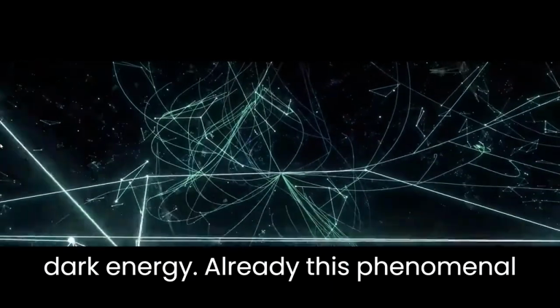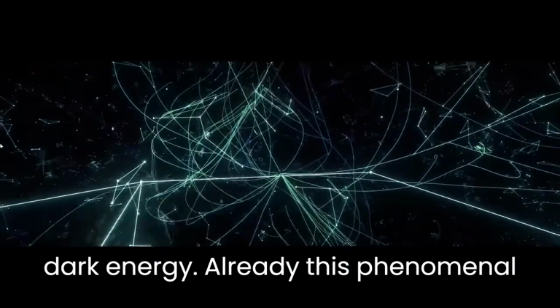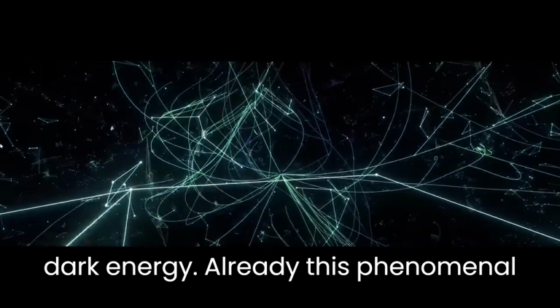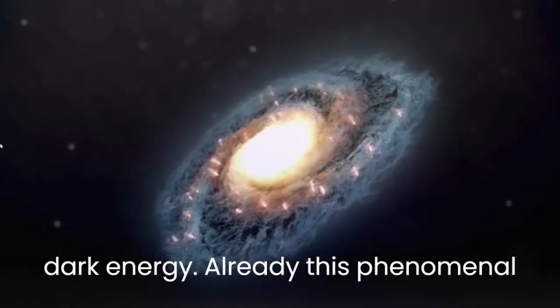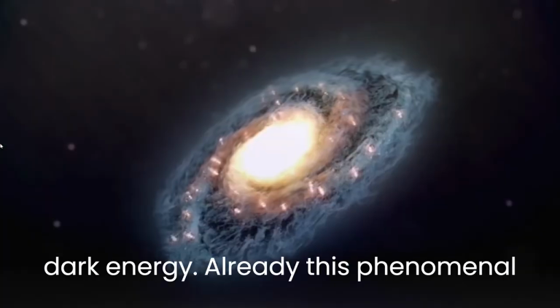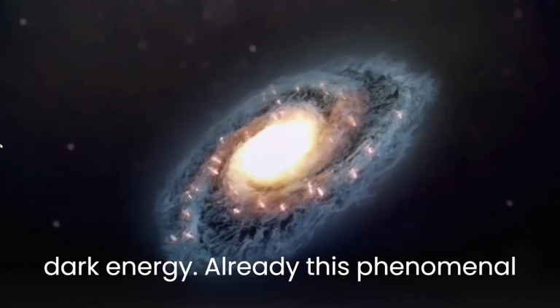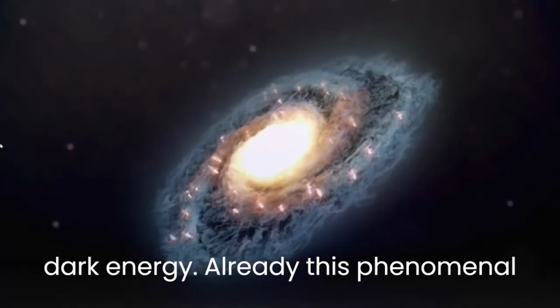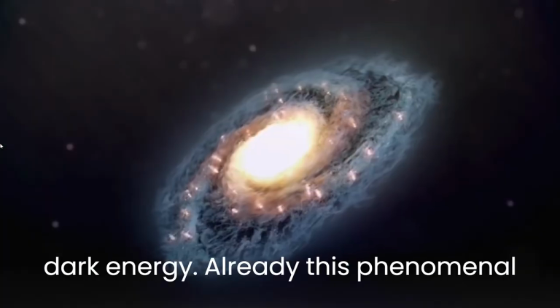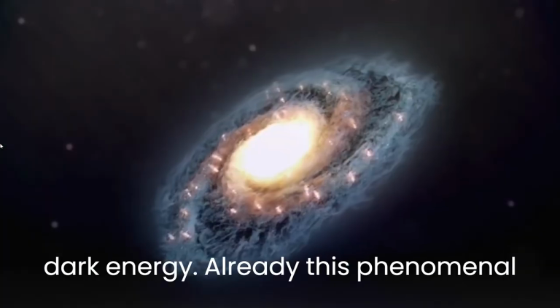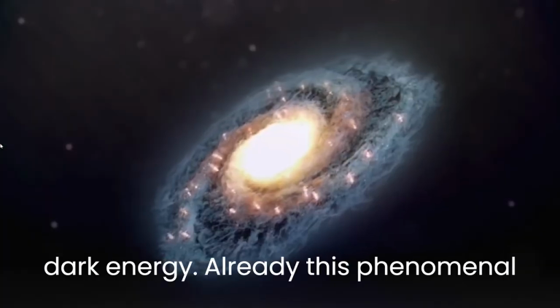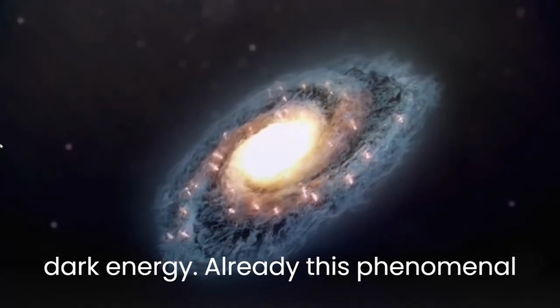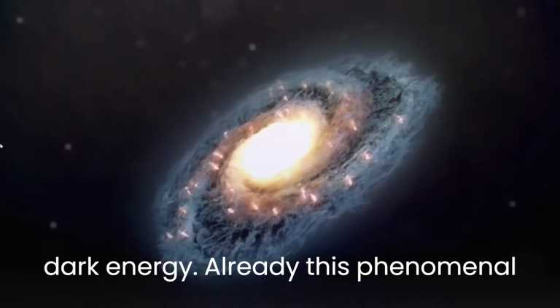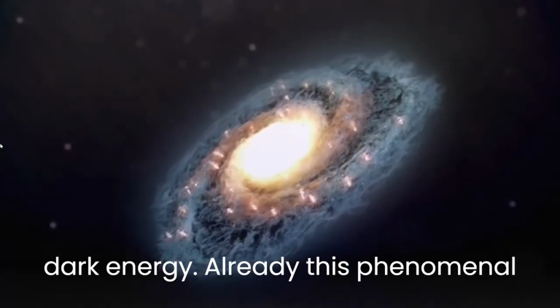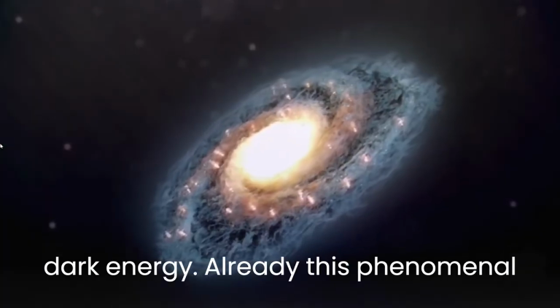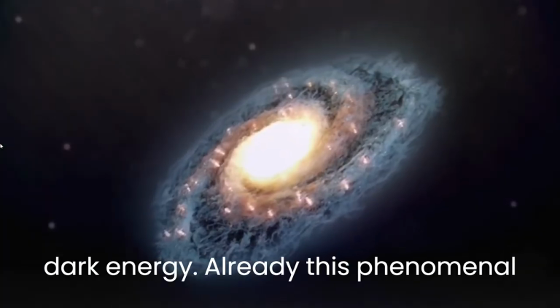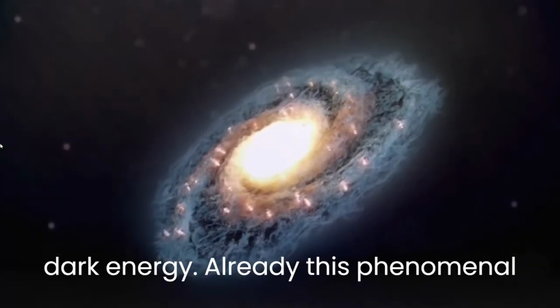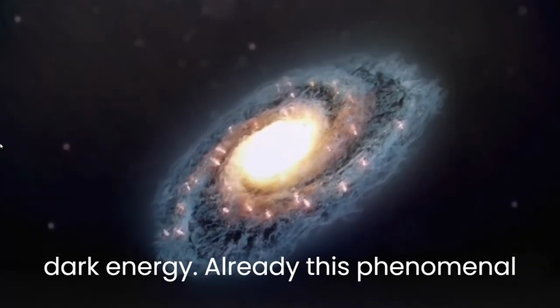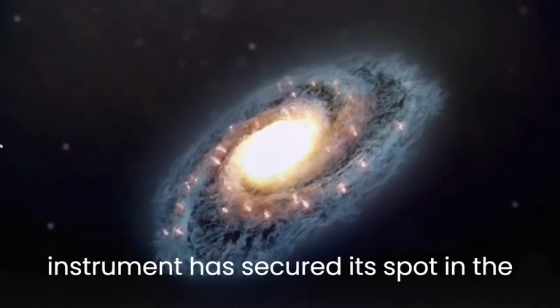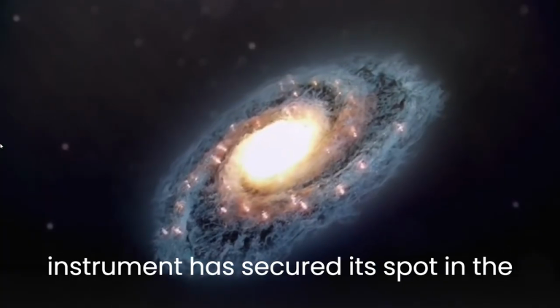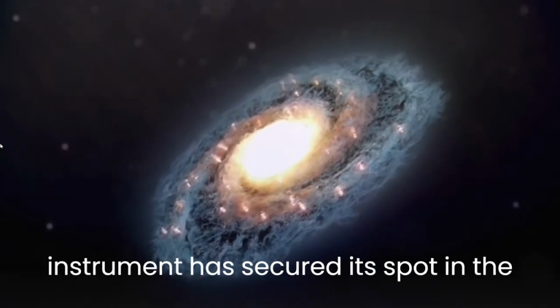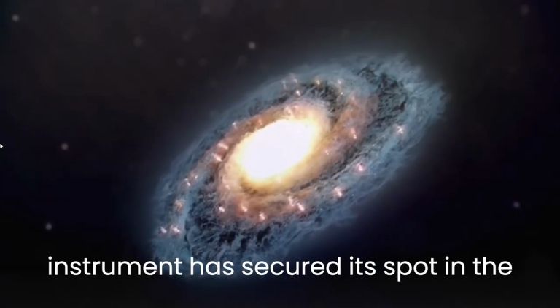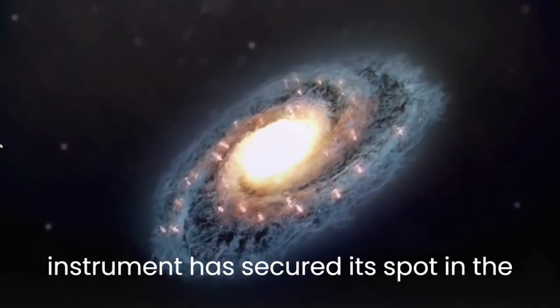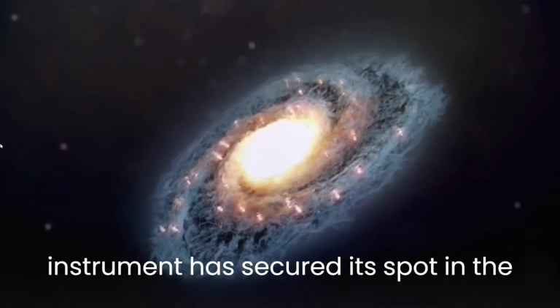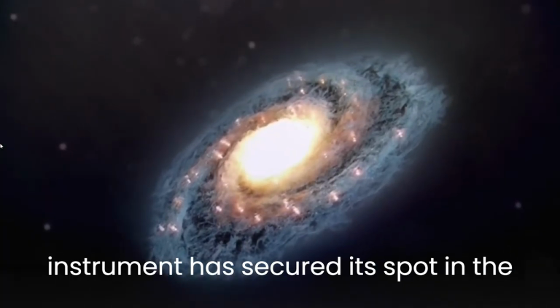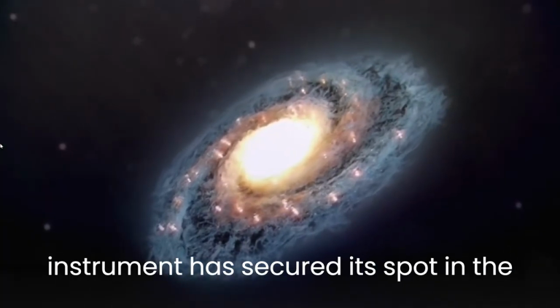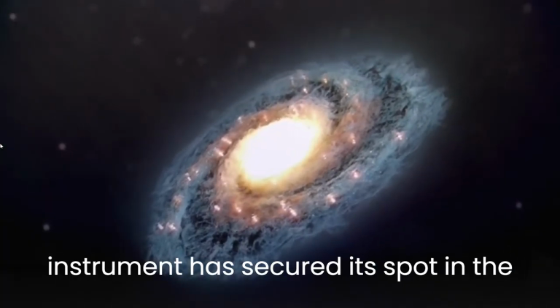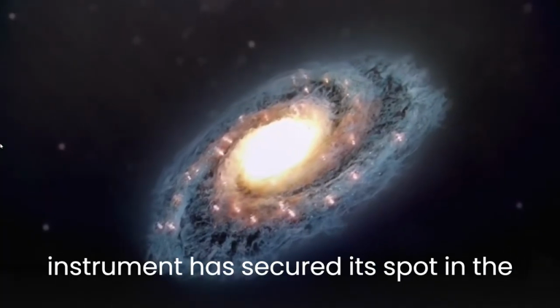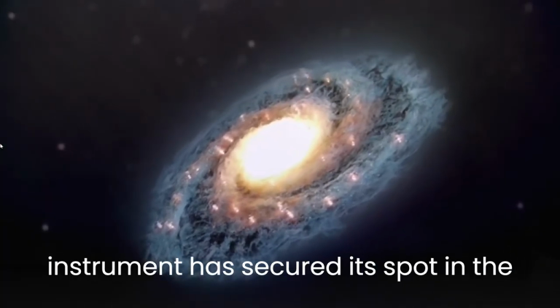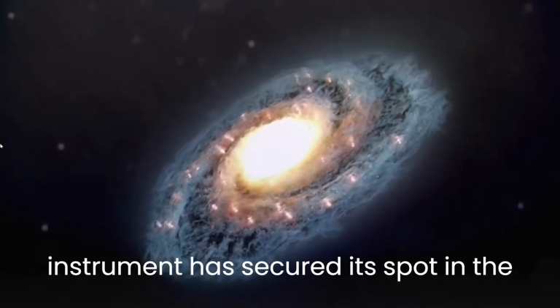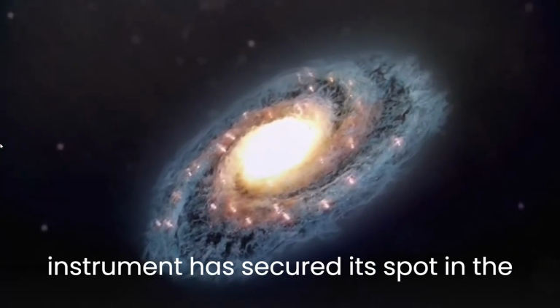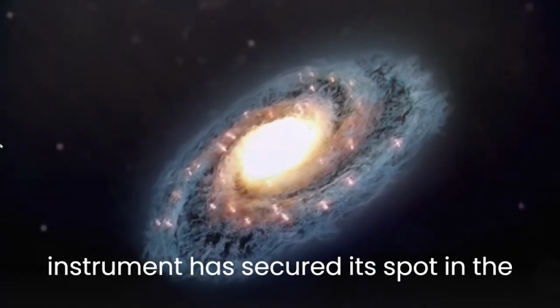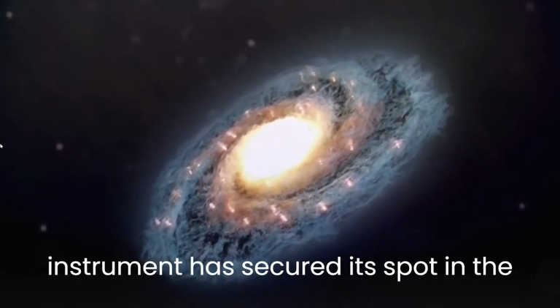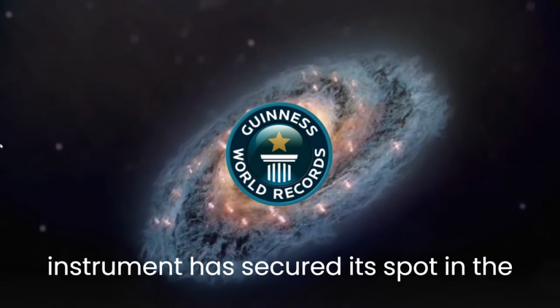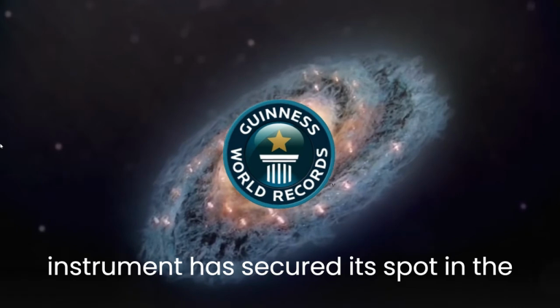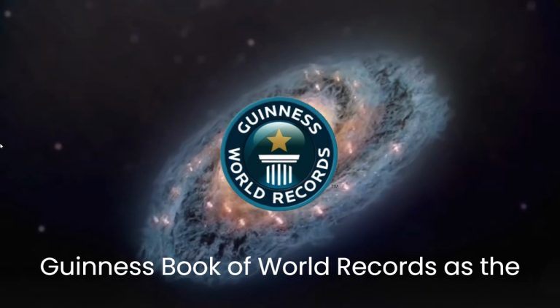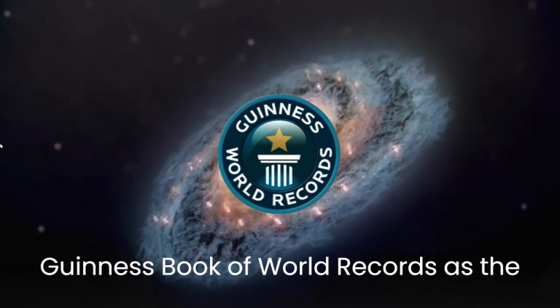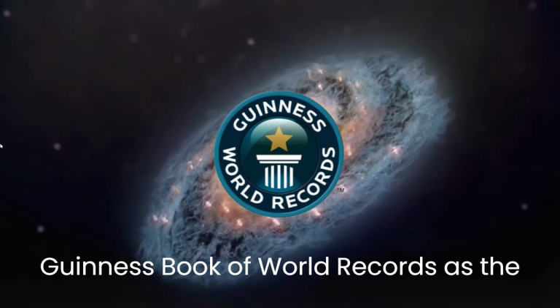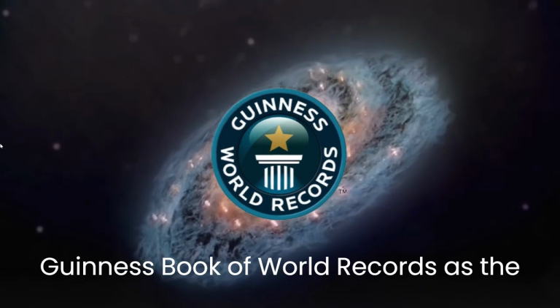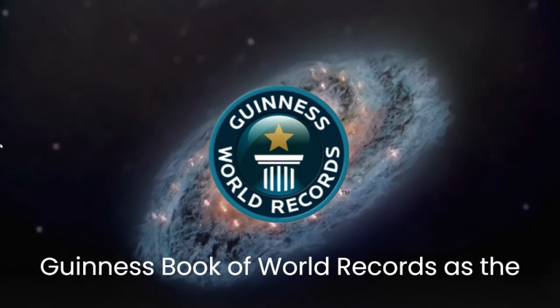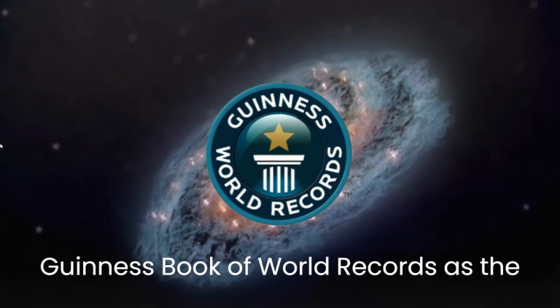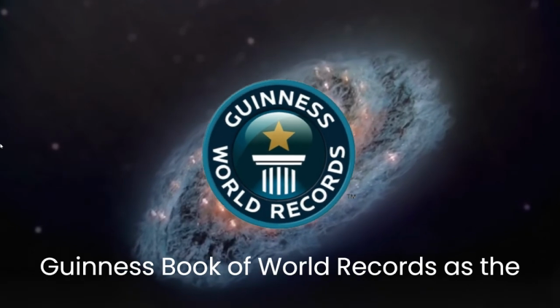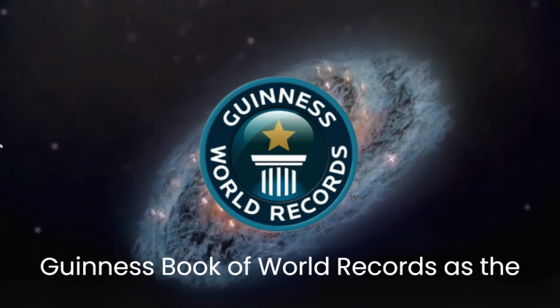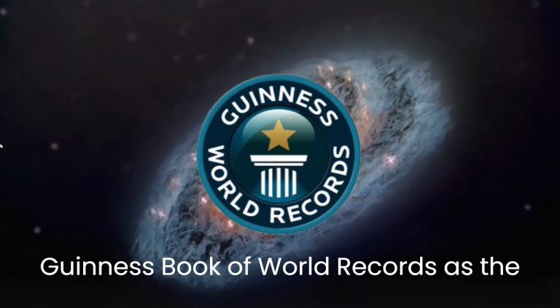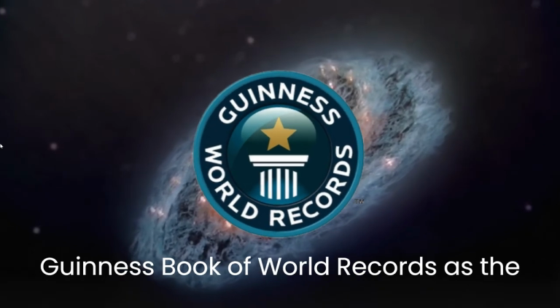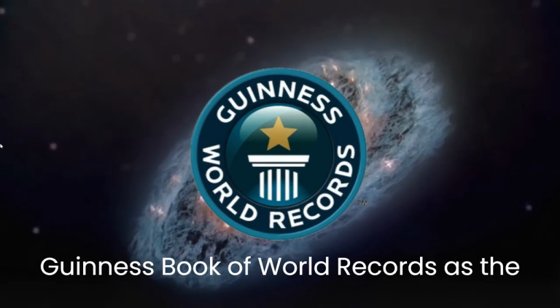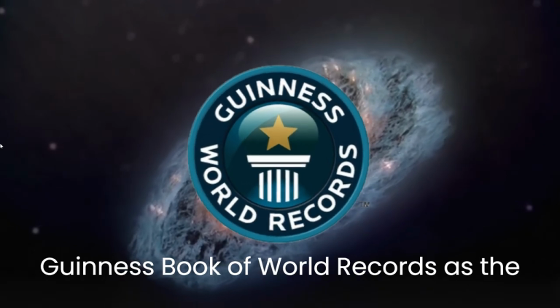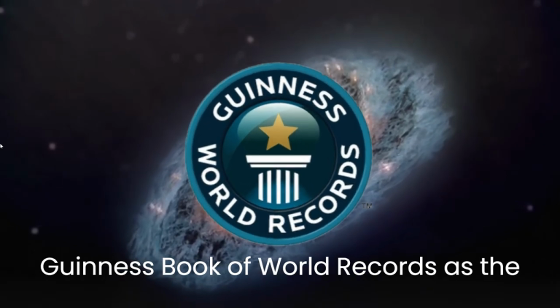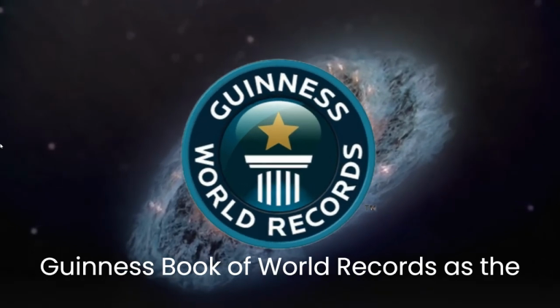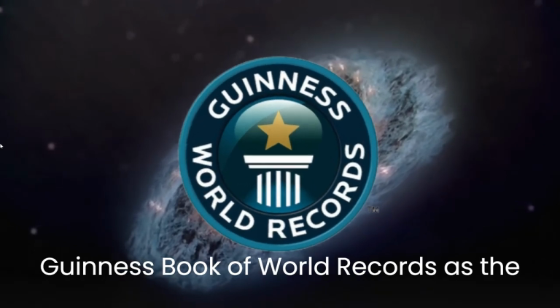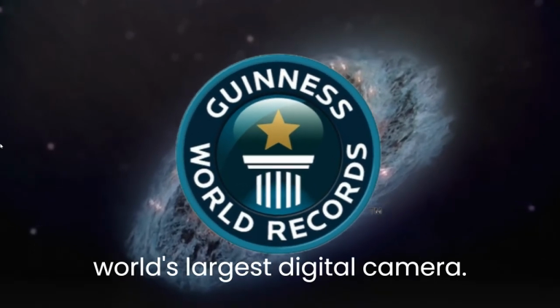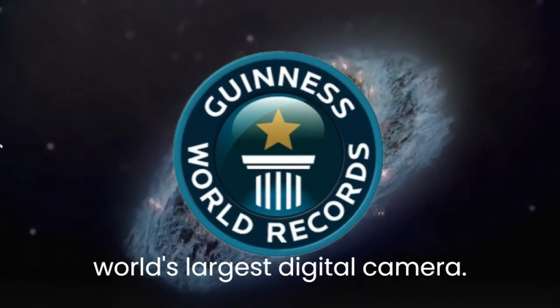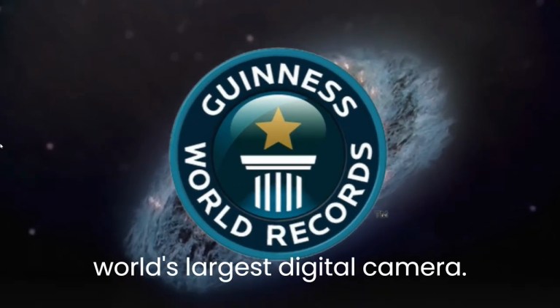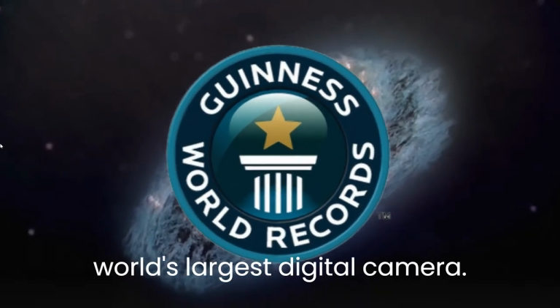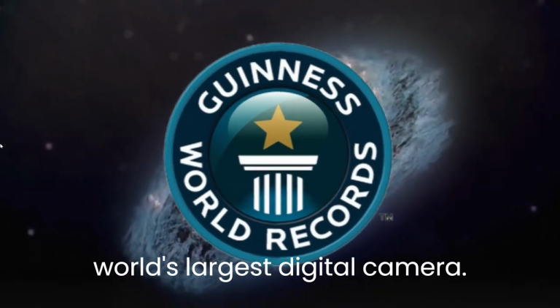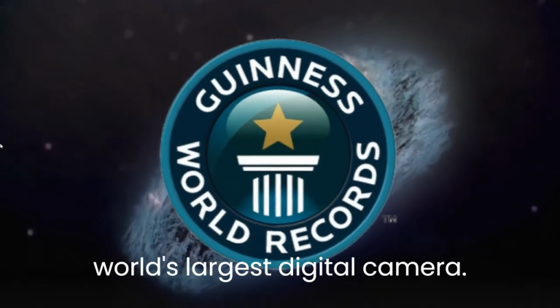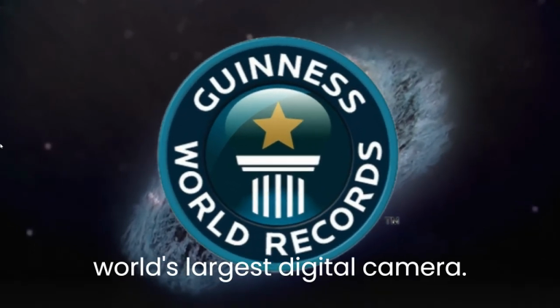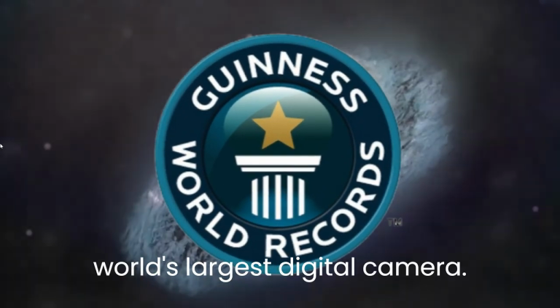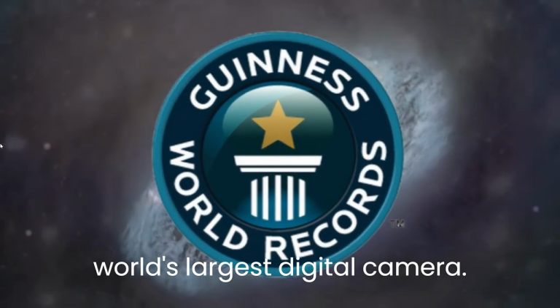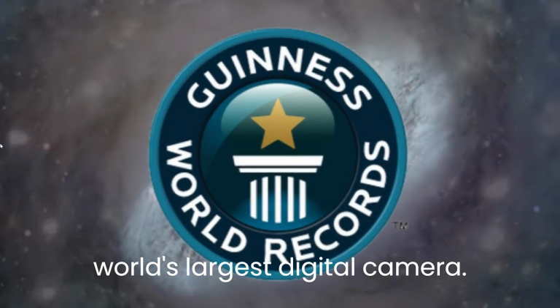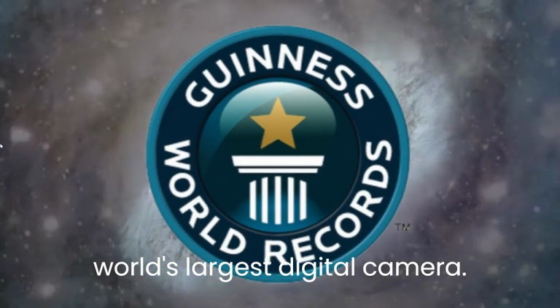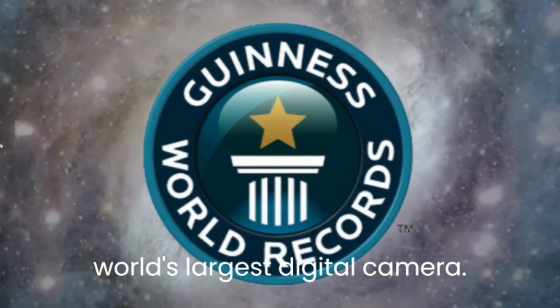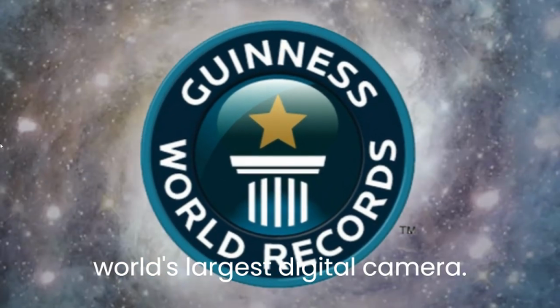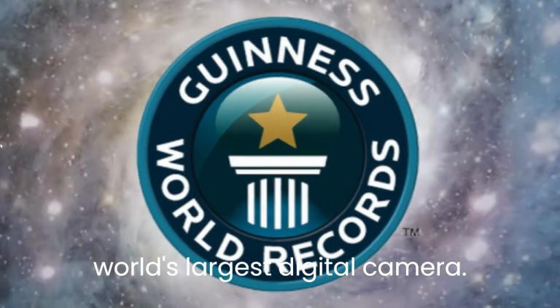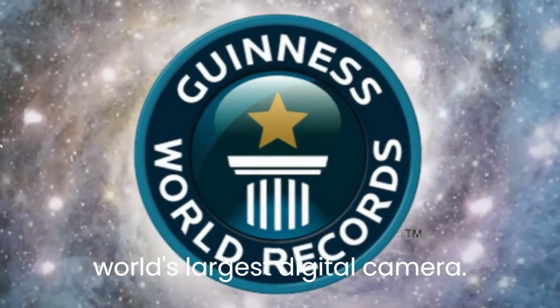Already, this phenomenal instrument has secured its spot in the Guinness Book of World Records as the world's largest digital camera.